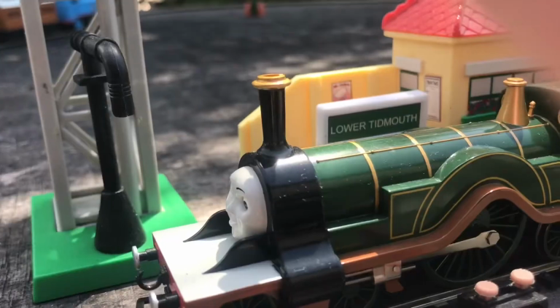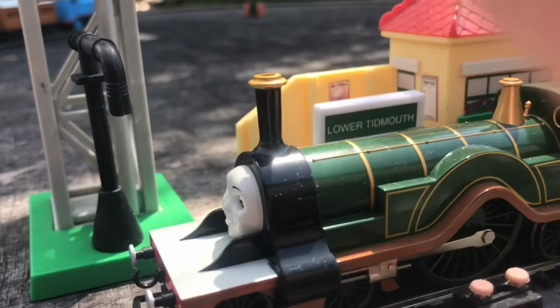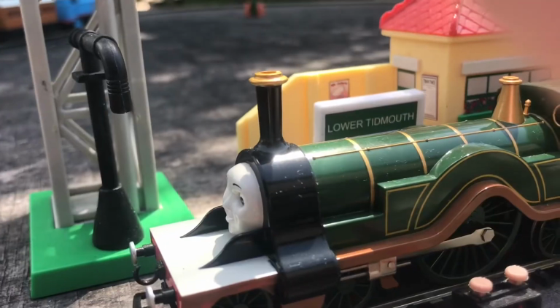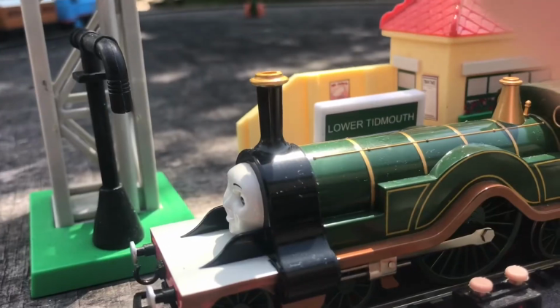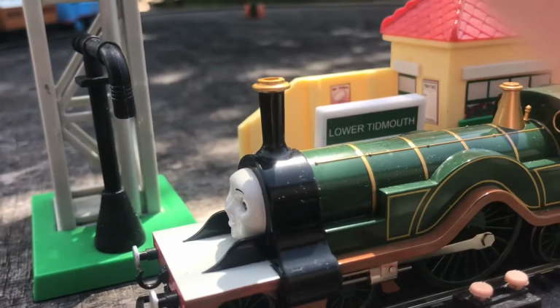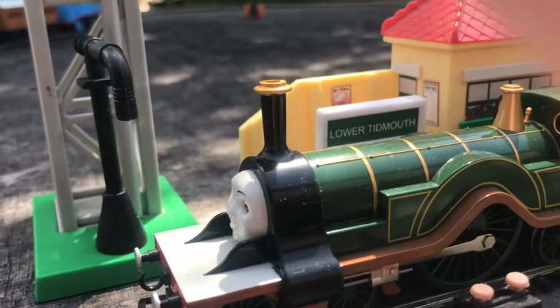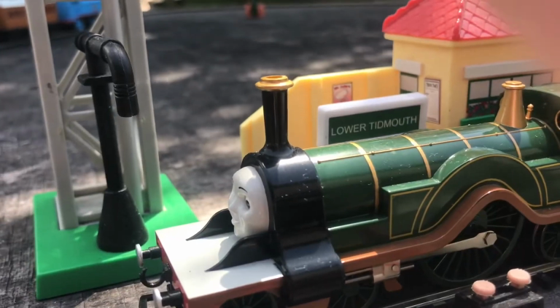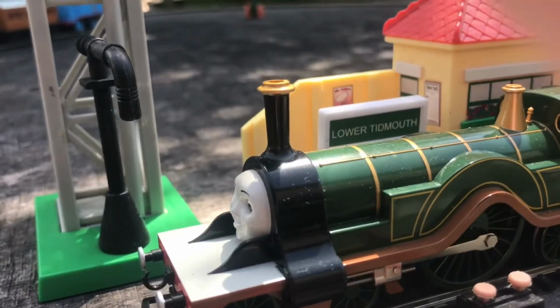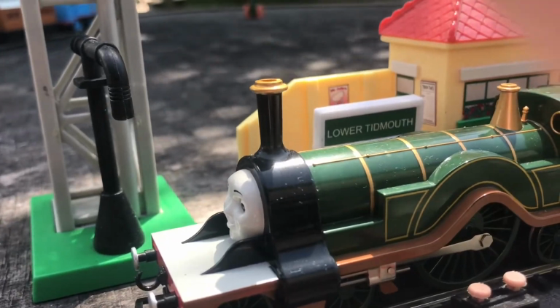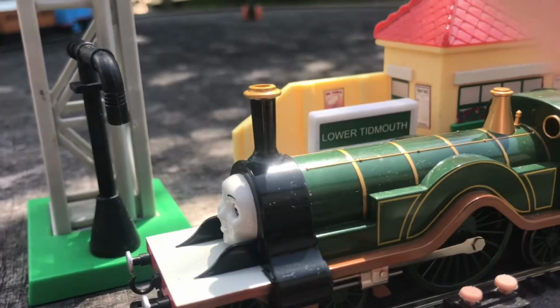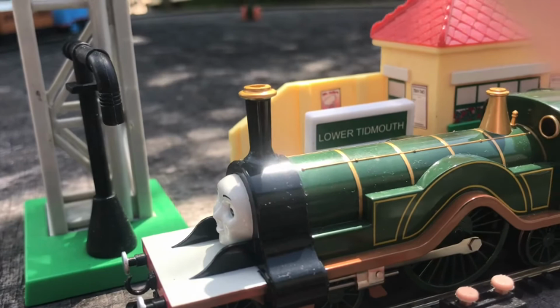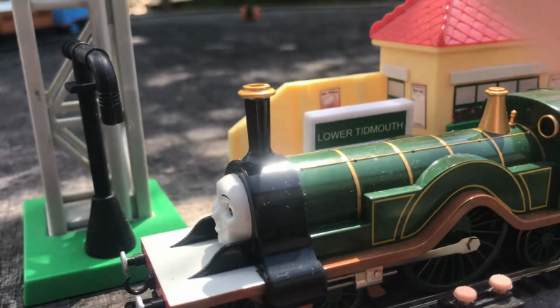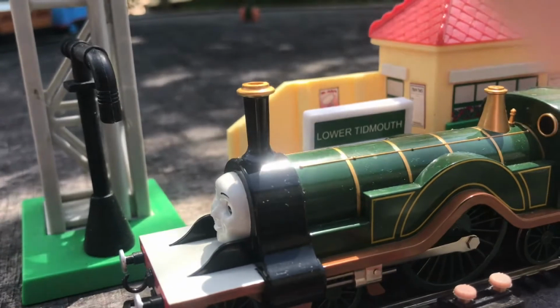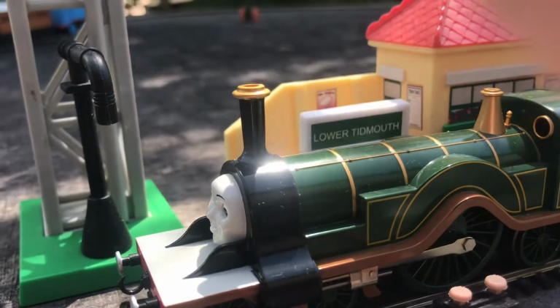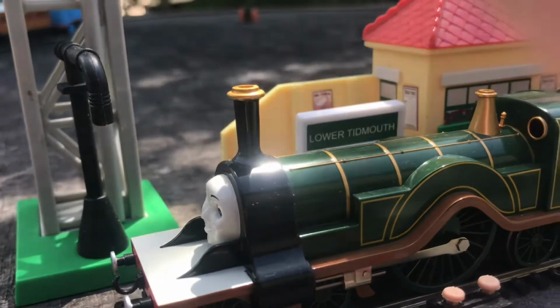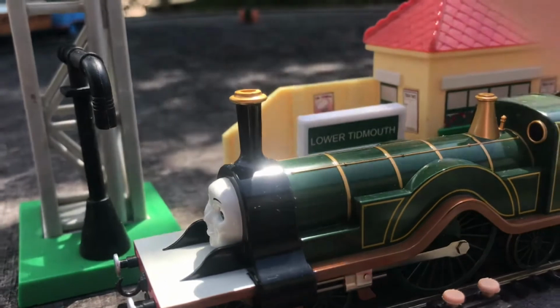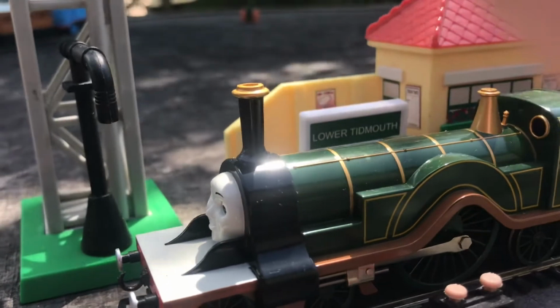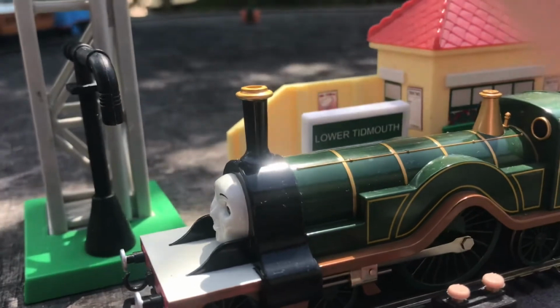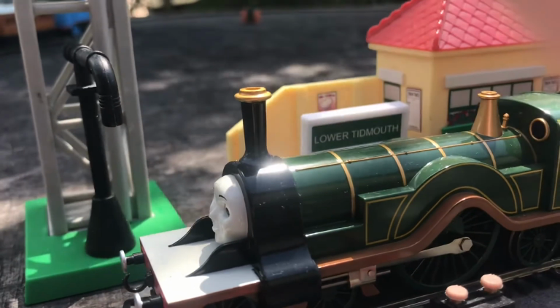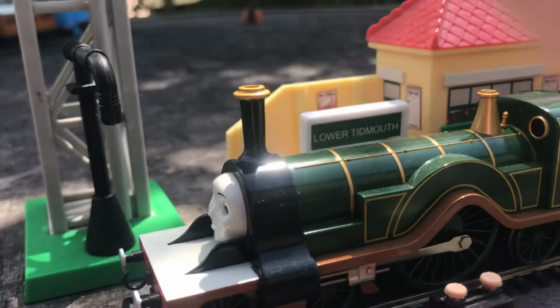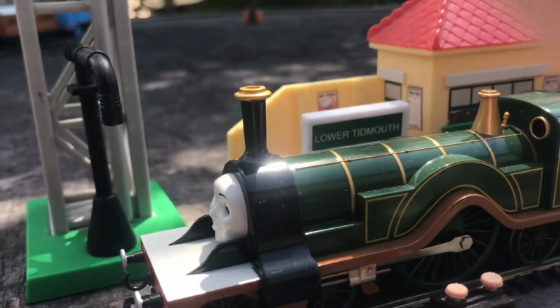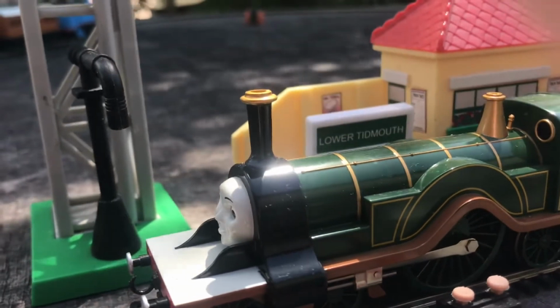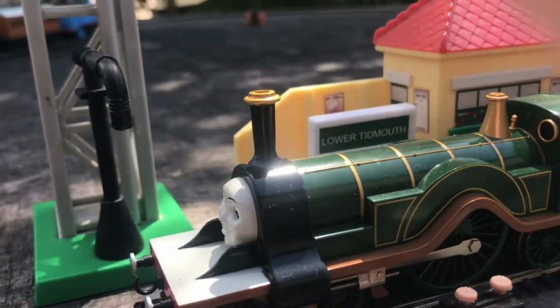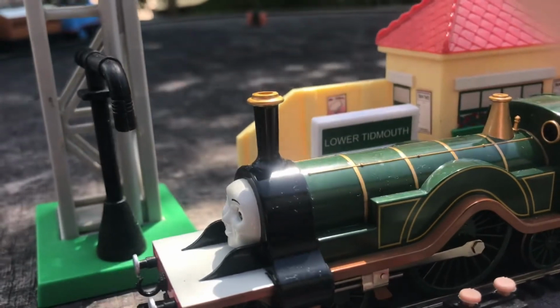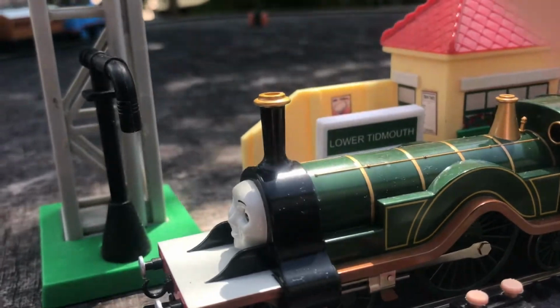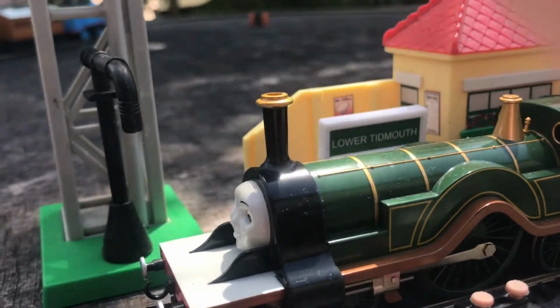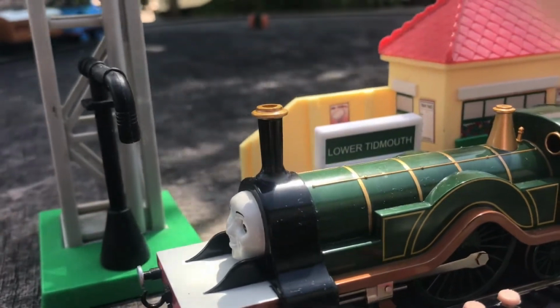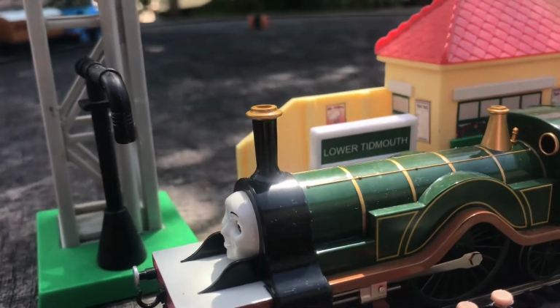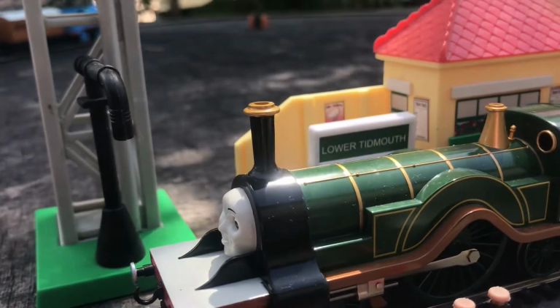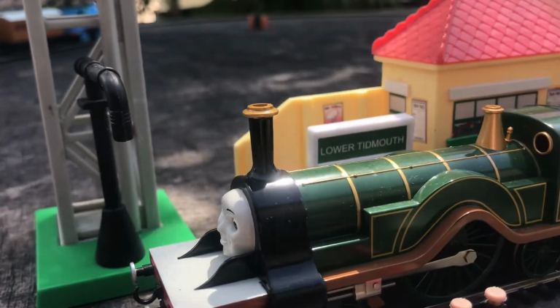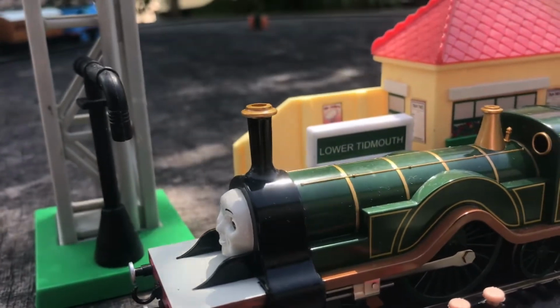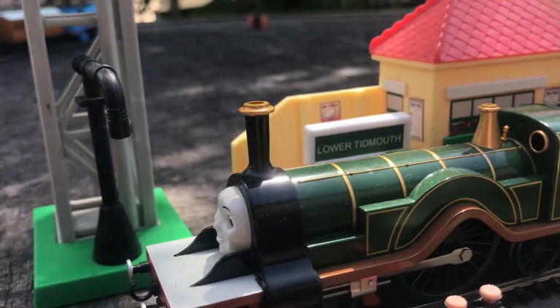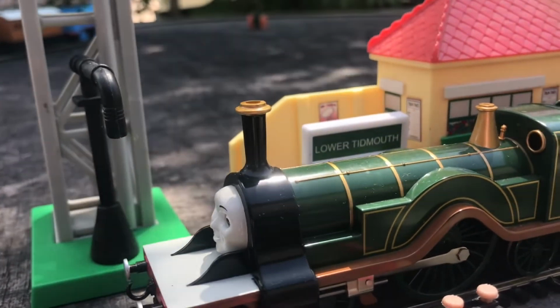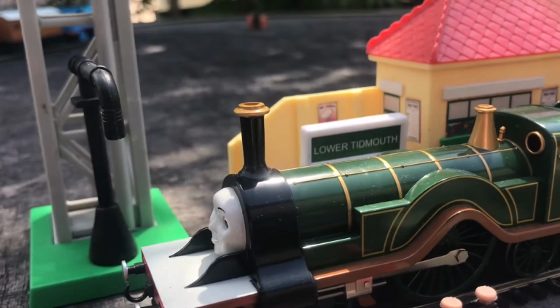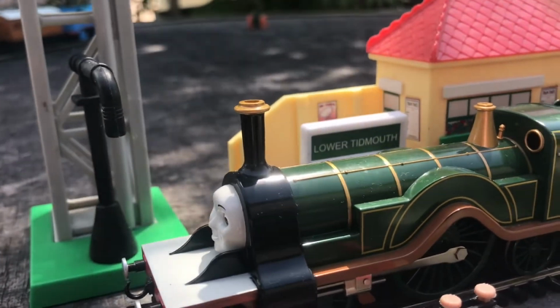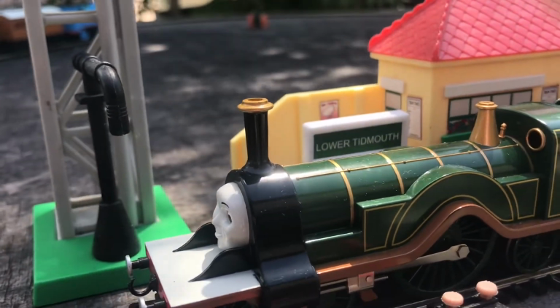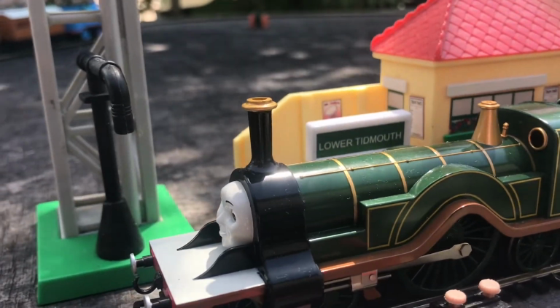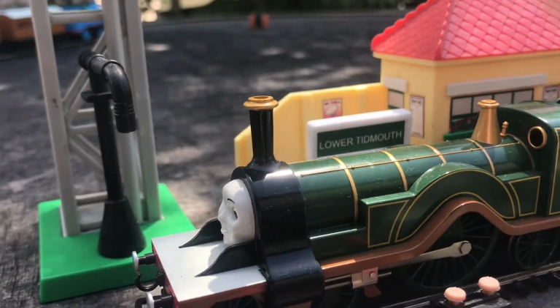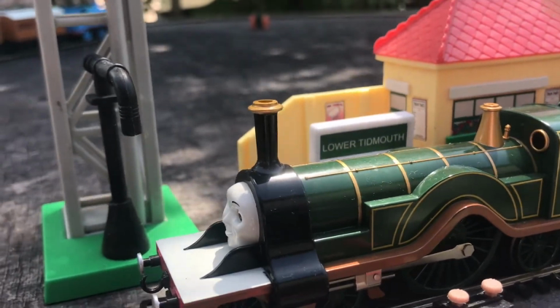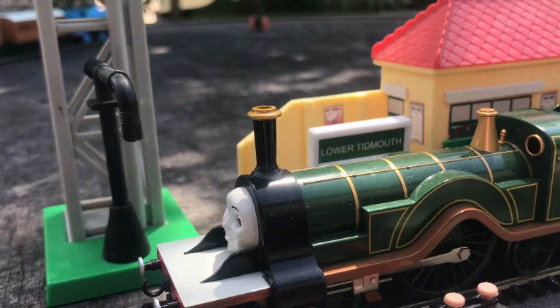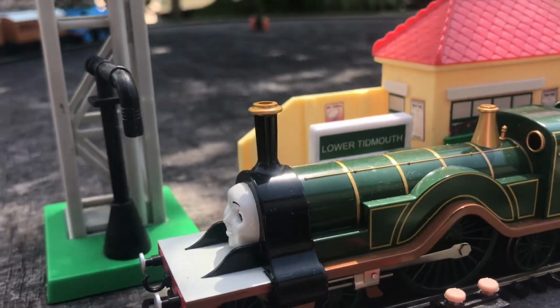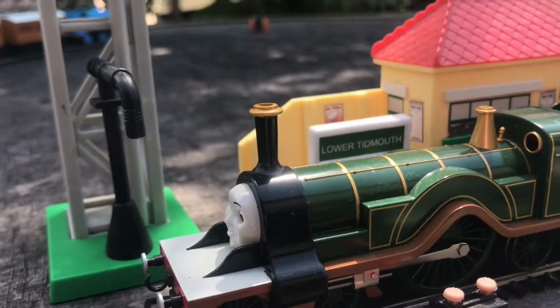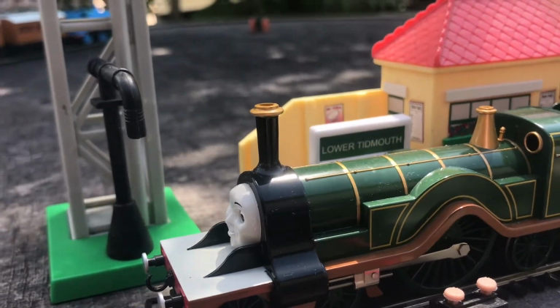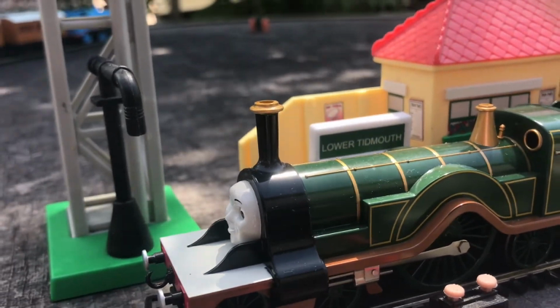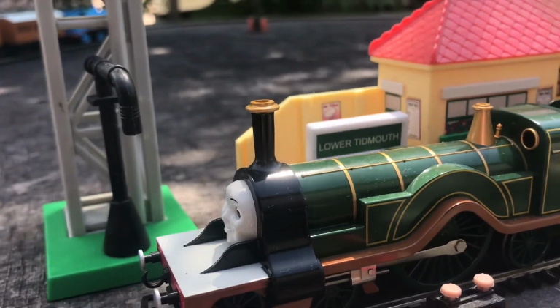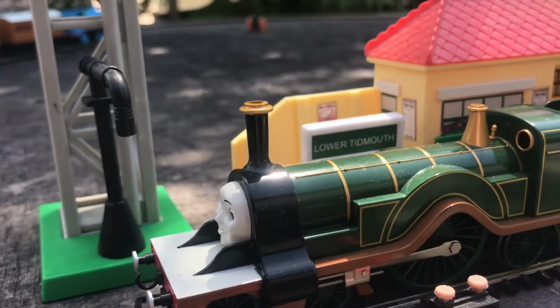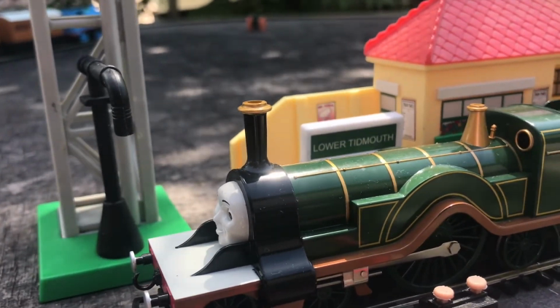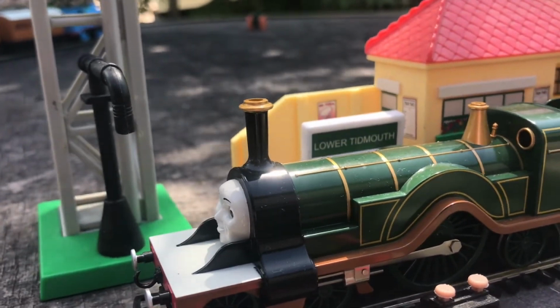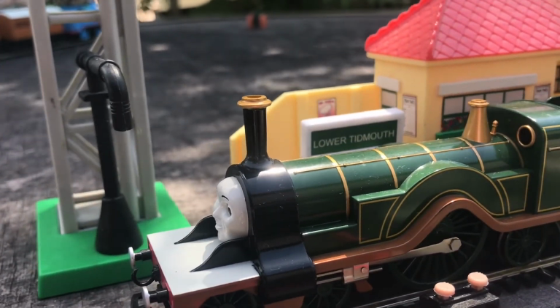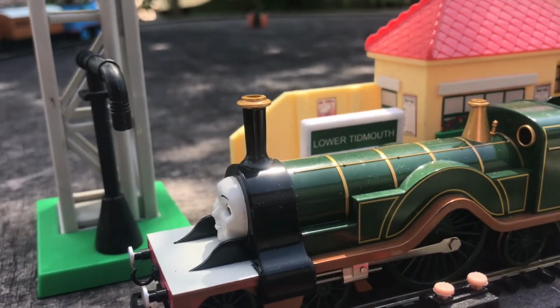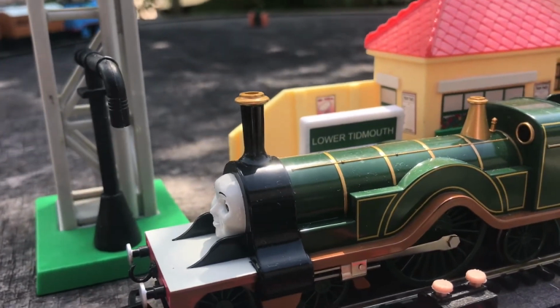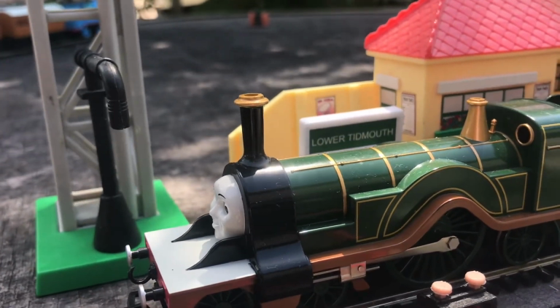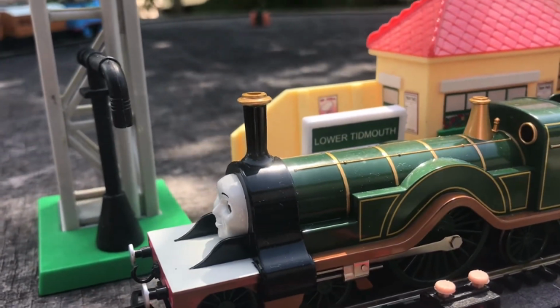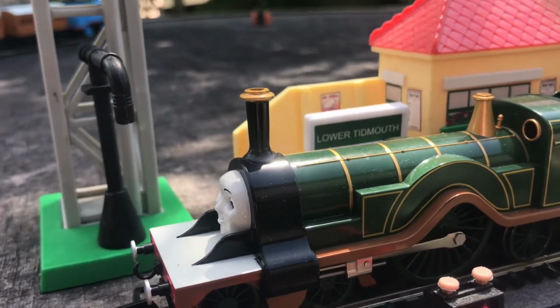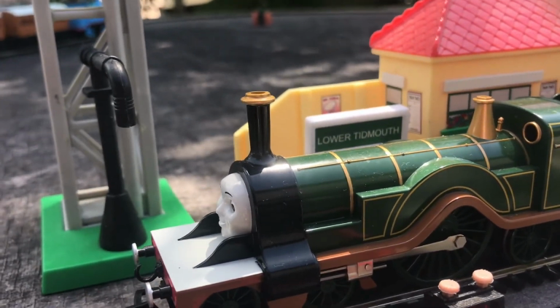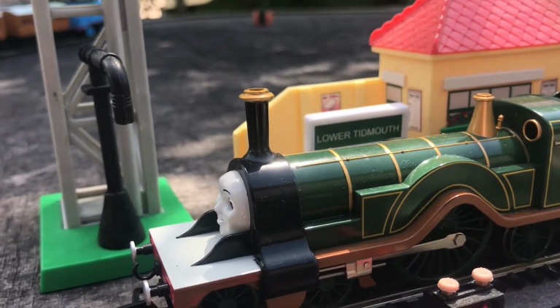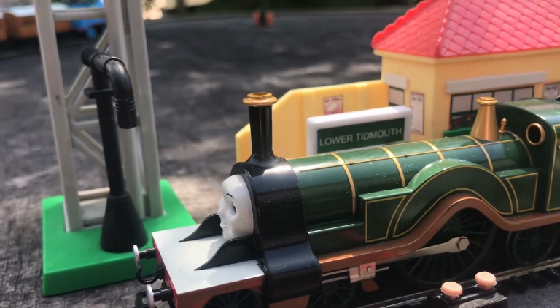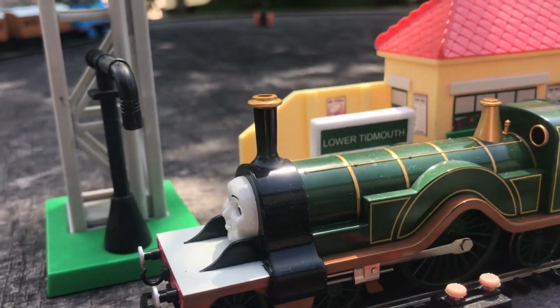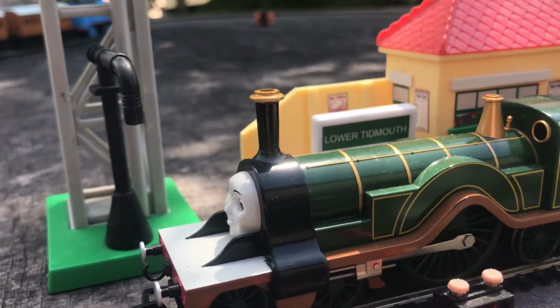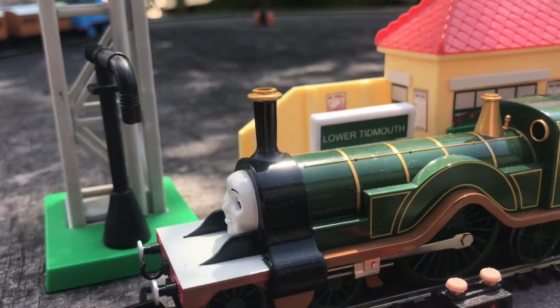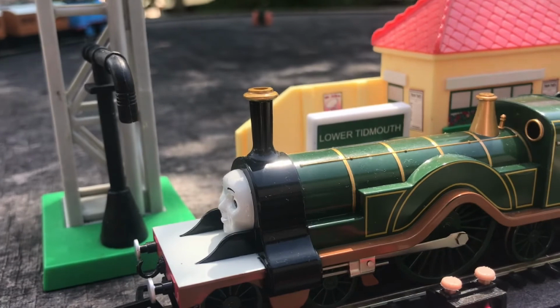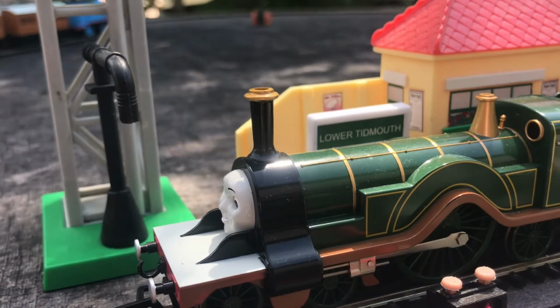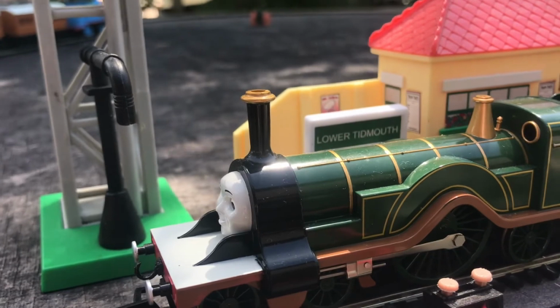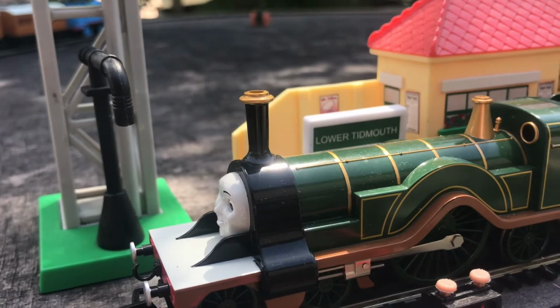However, I do like the valve gear that they use — it's really good — and I also like Emily's nice big wheel.